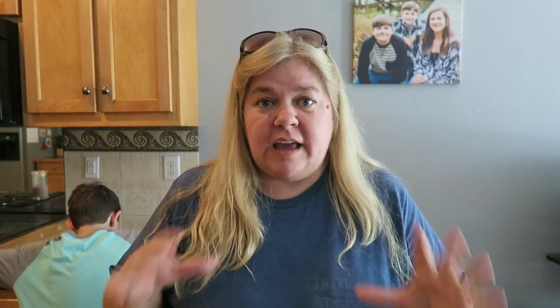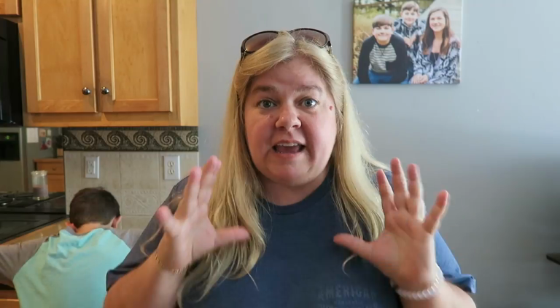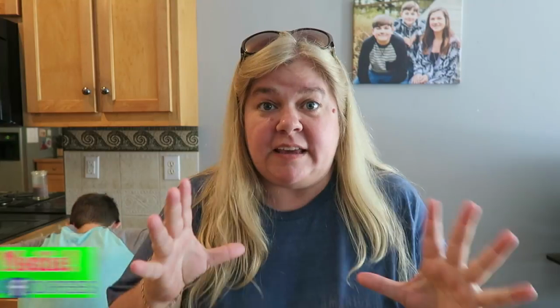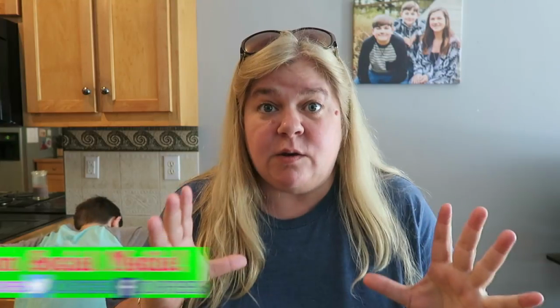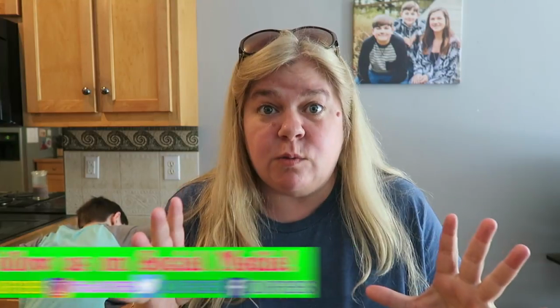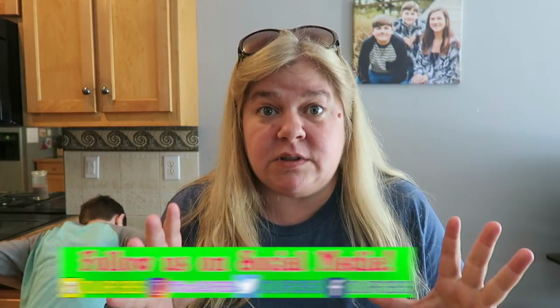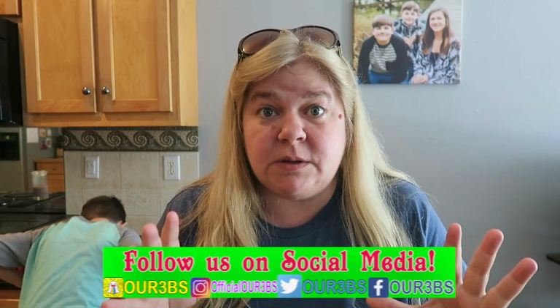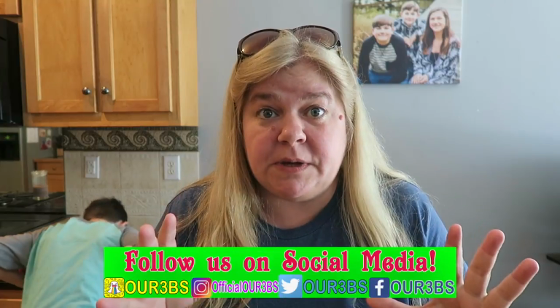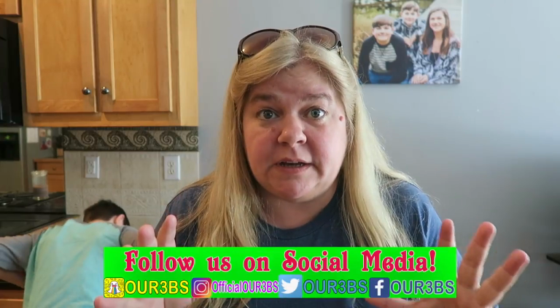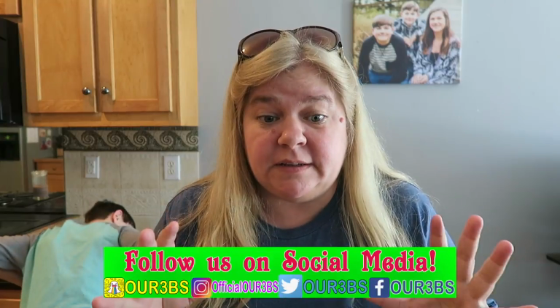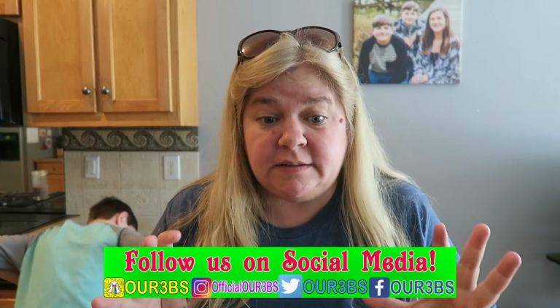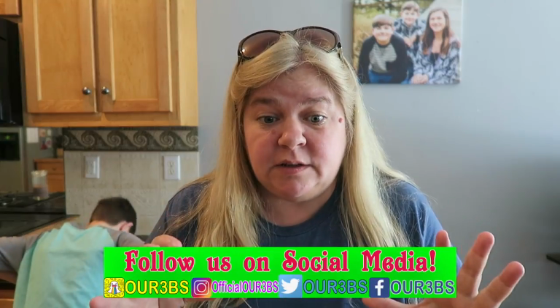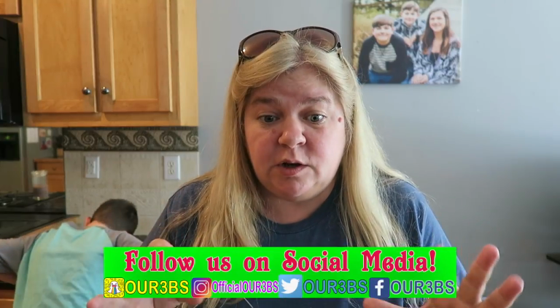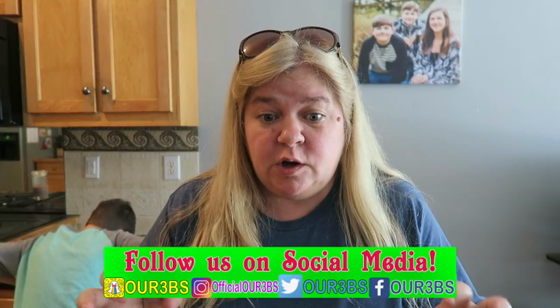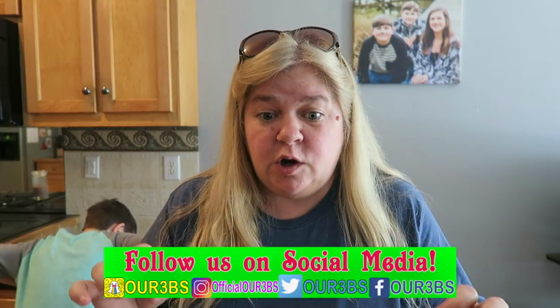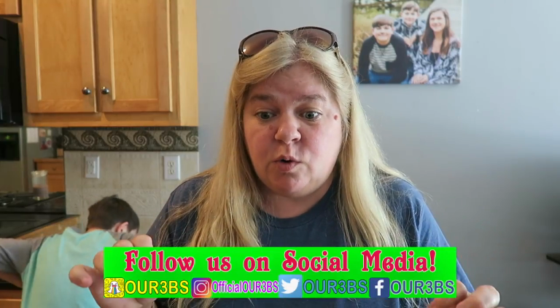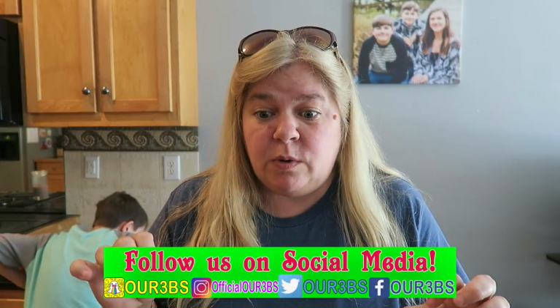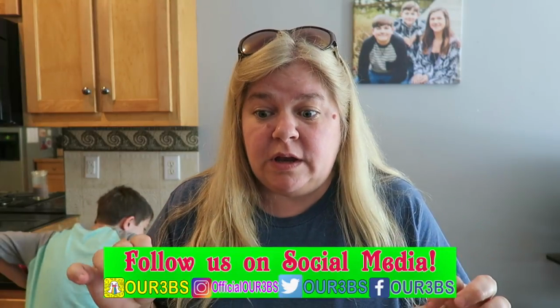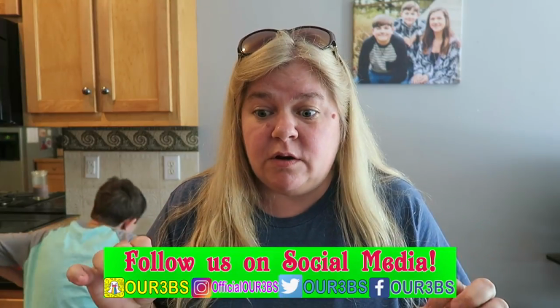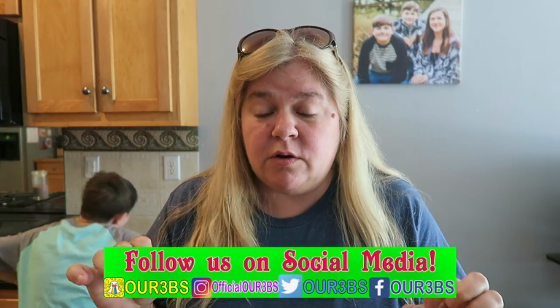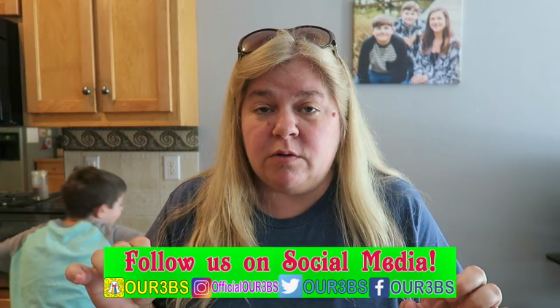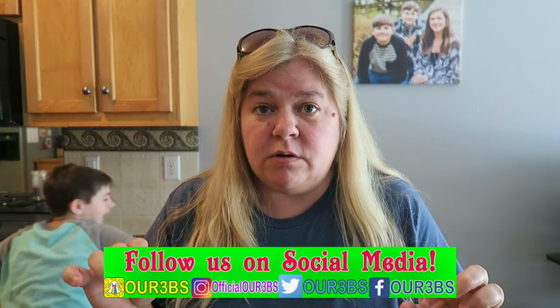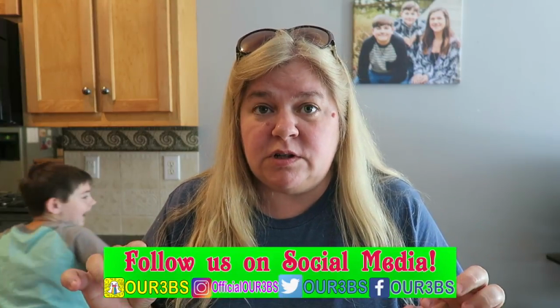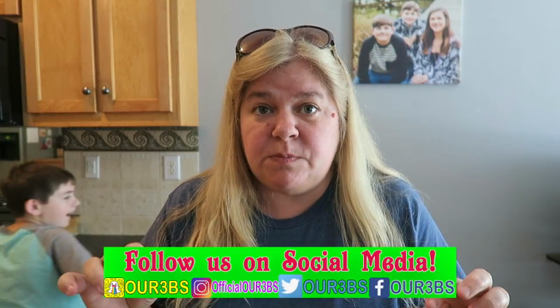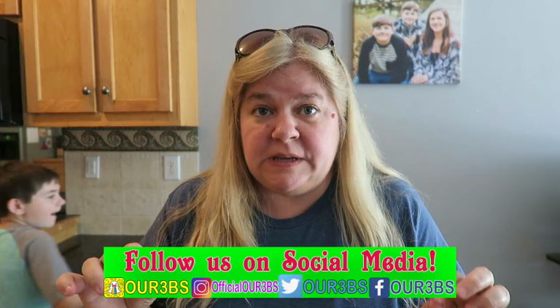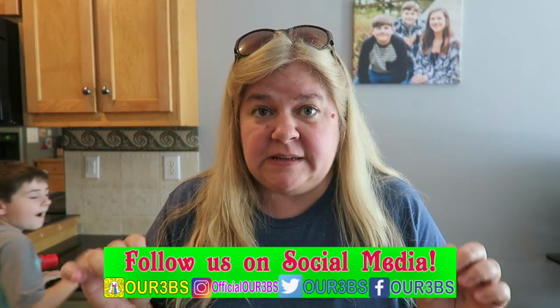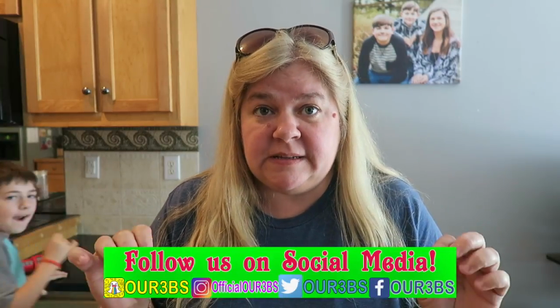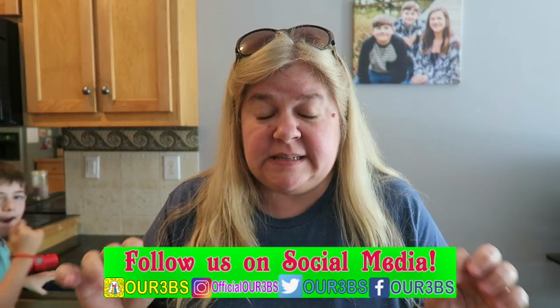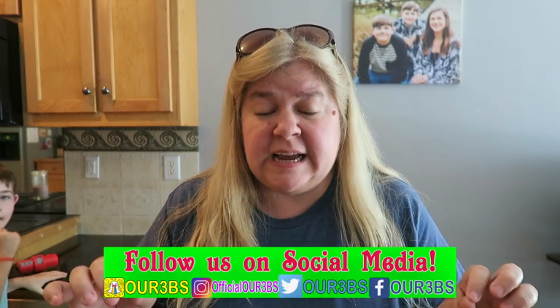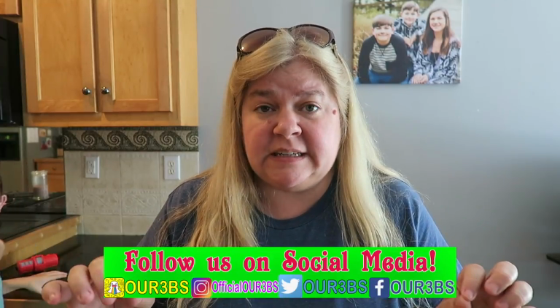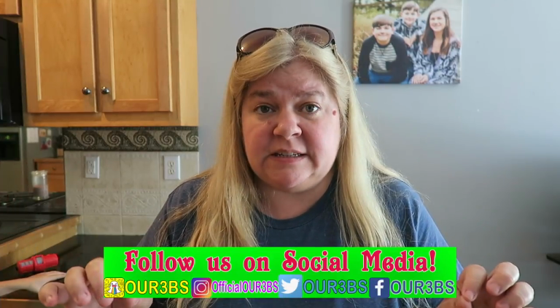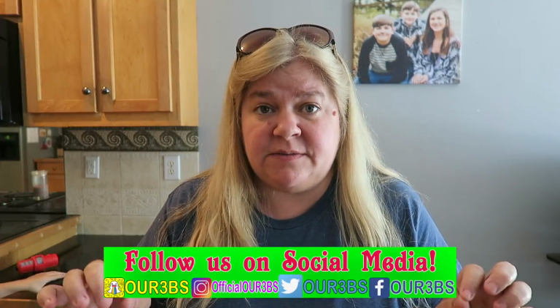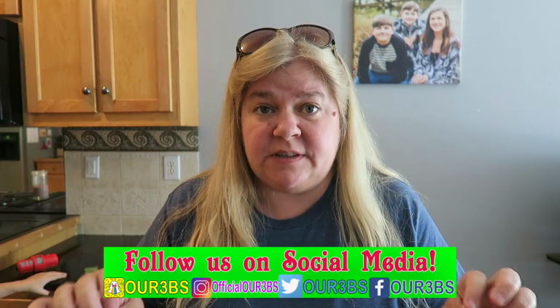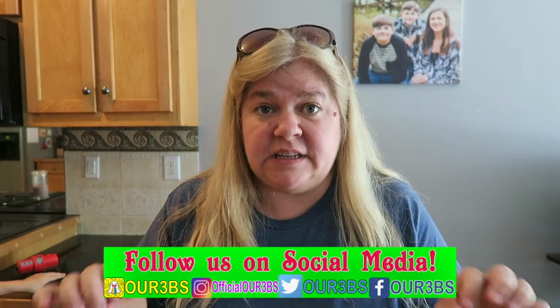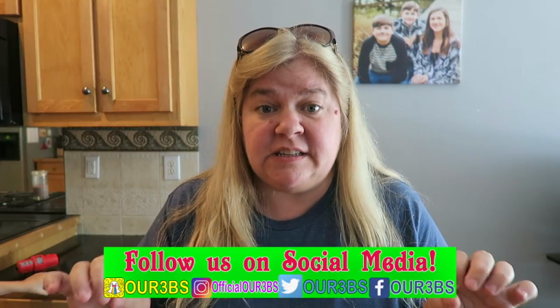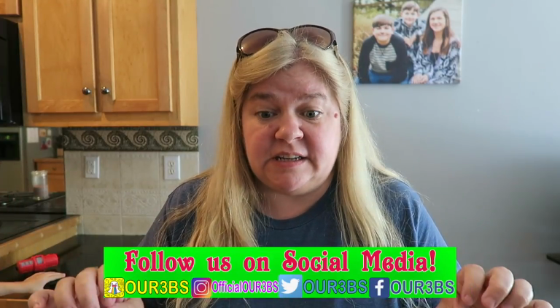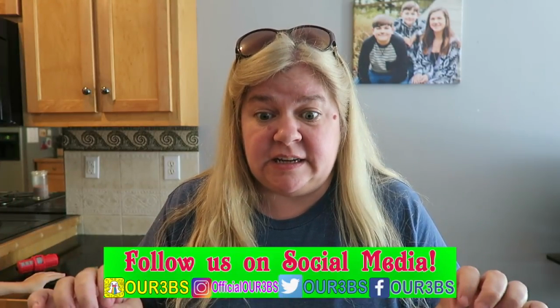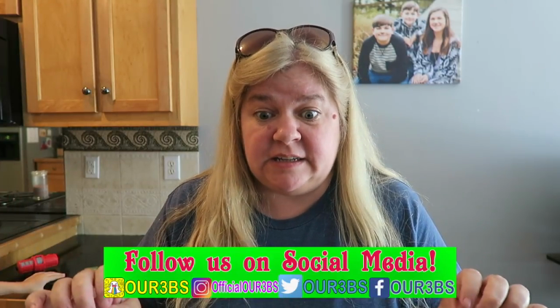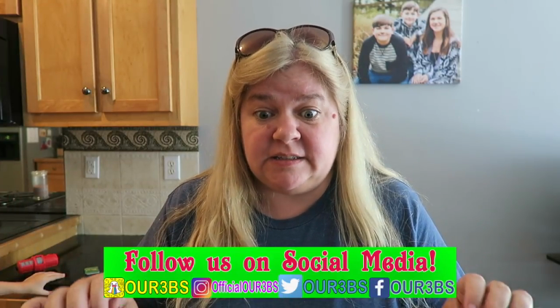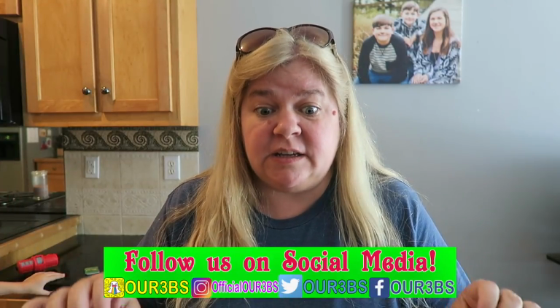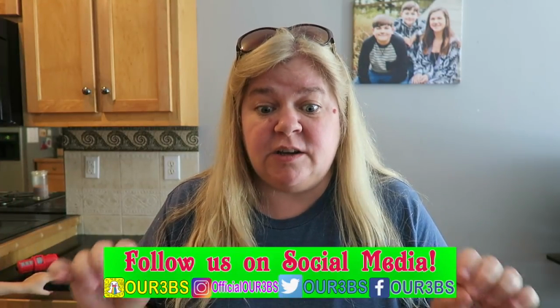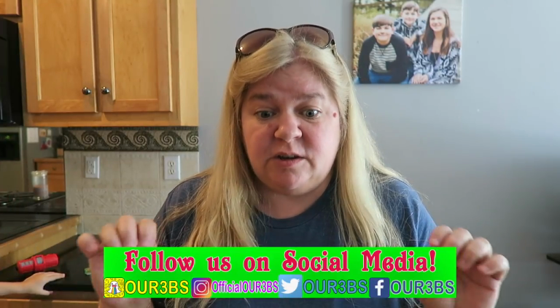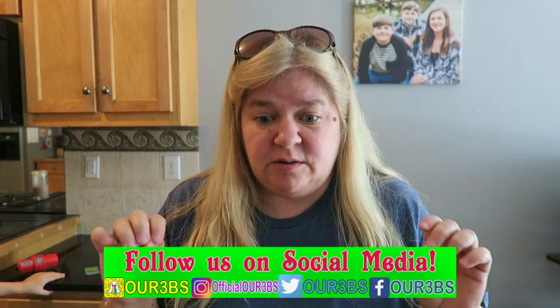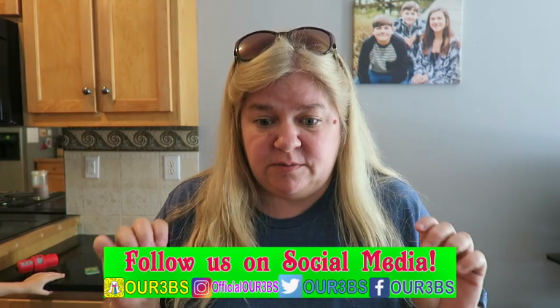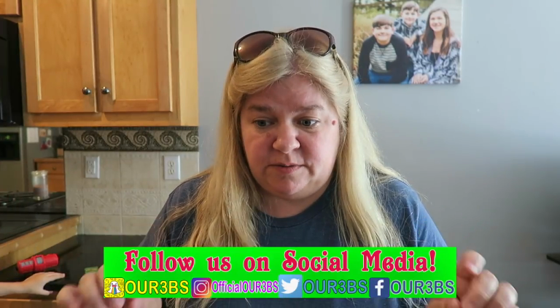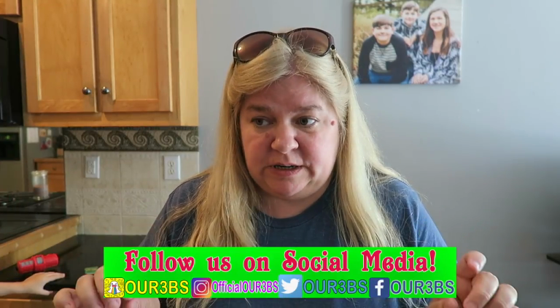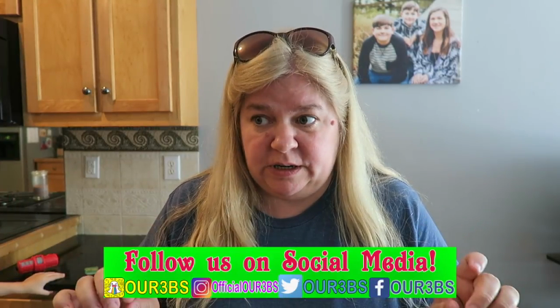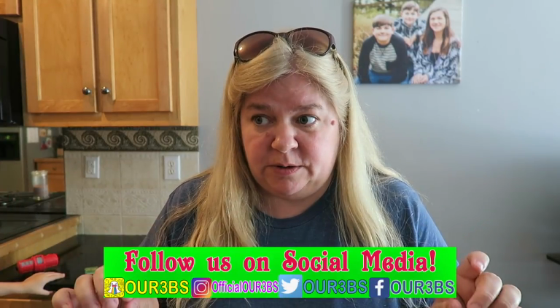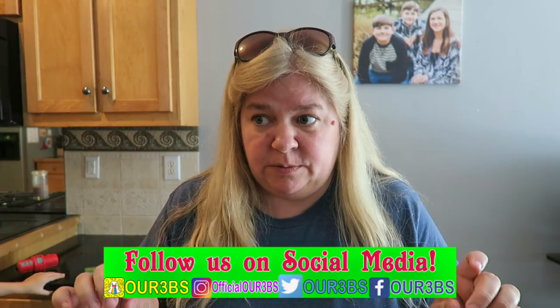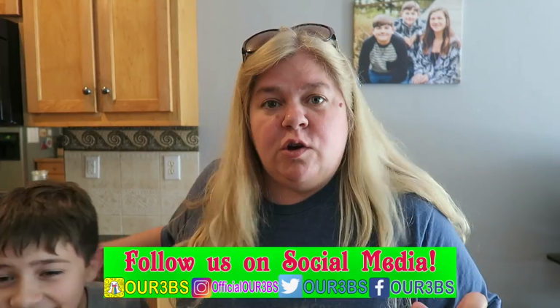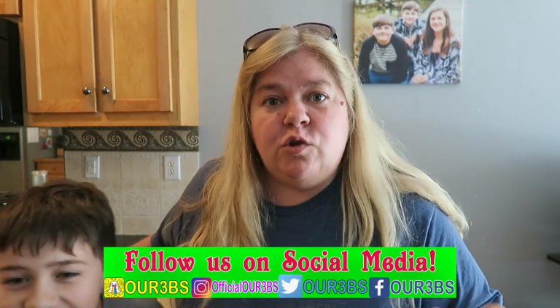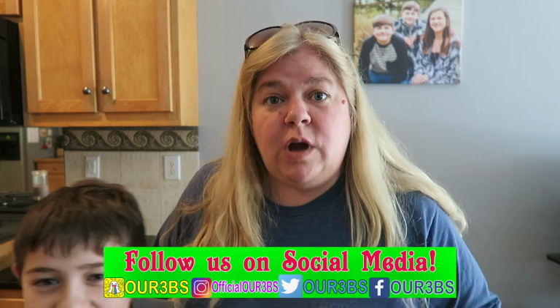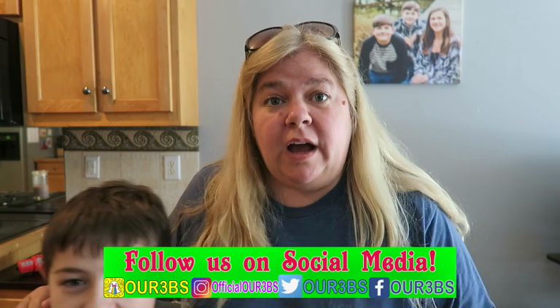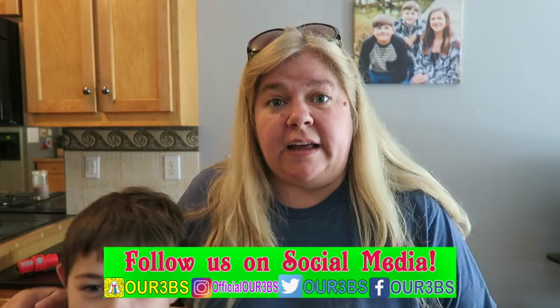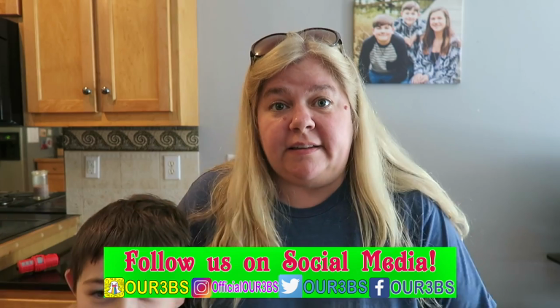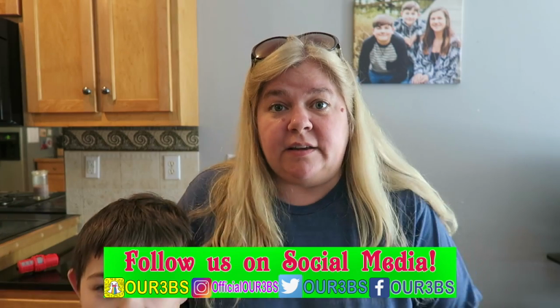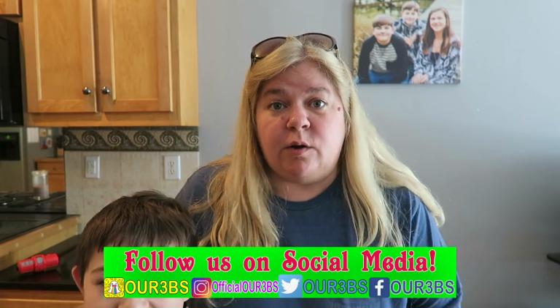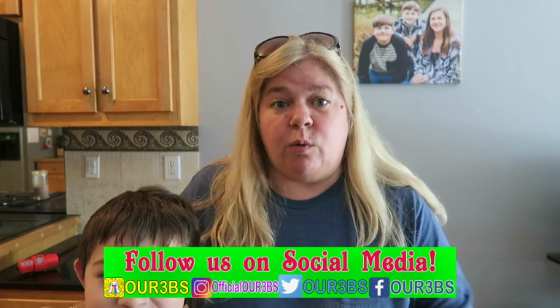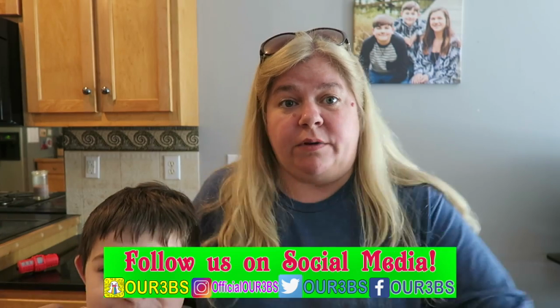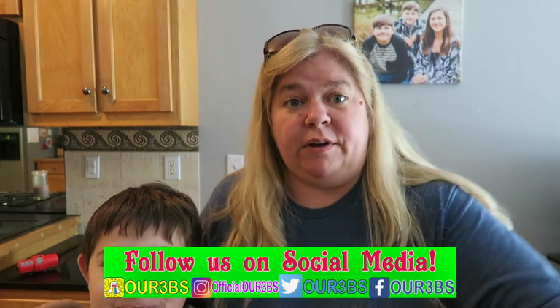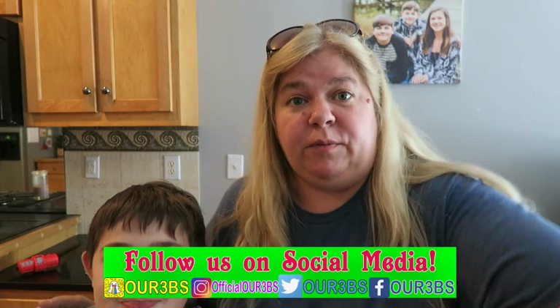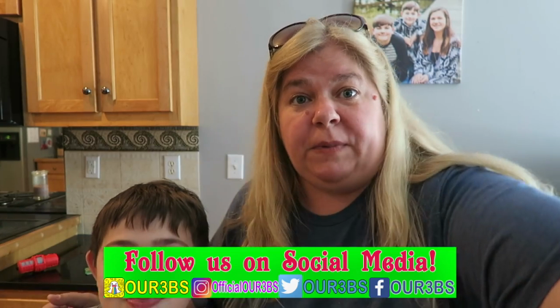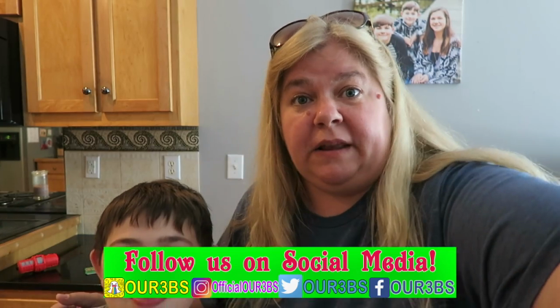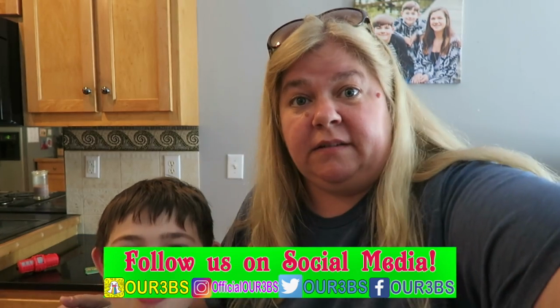Hey, what's up guys? We are going to be detectives in today's video. You guys, here's Ben right there.